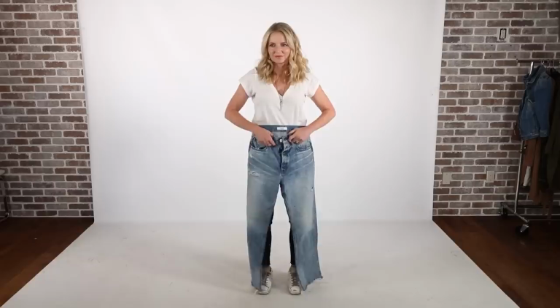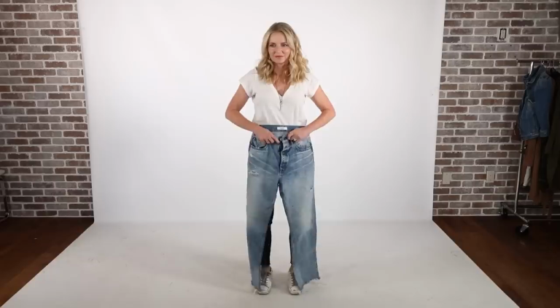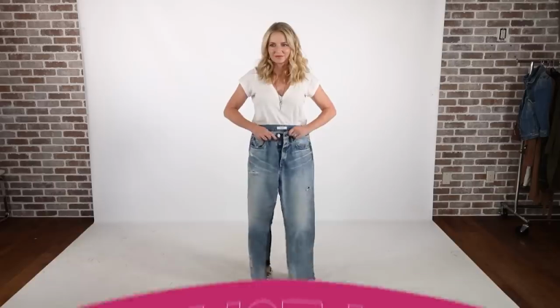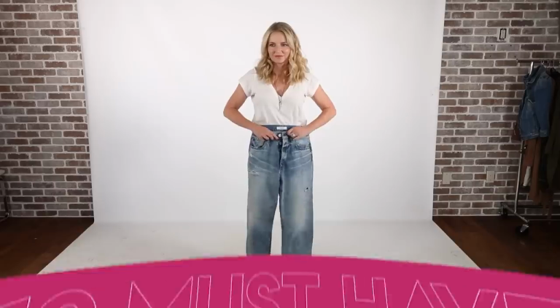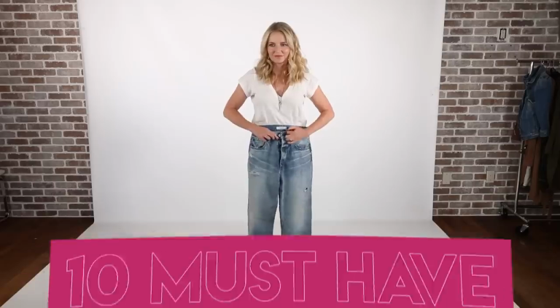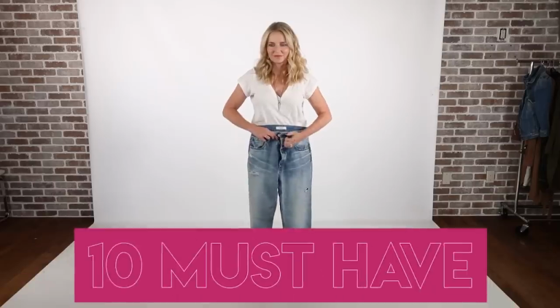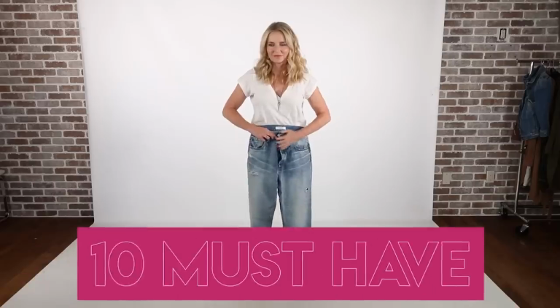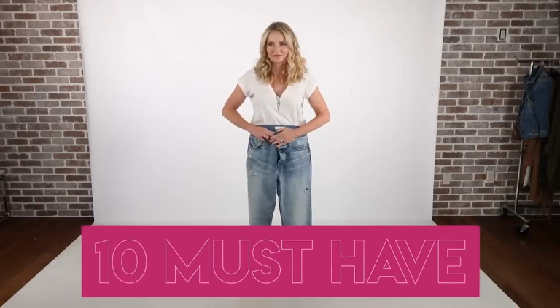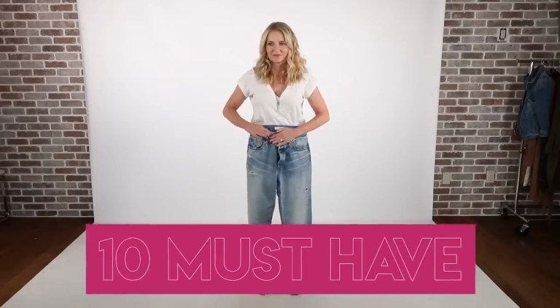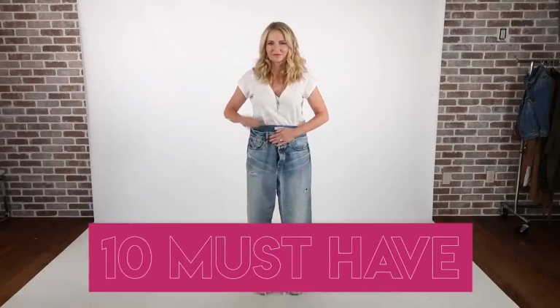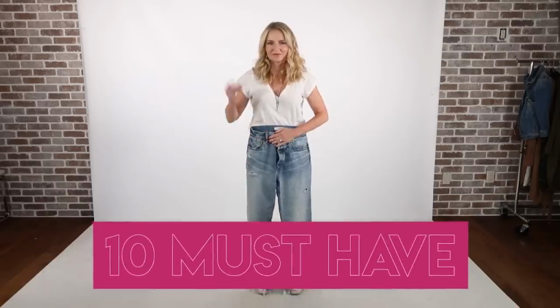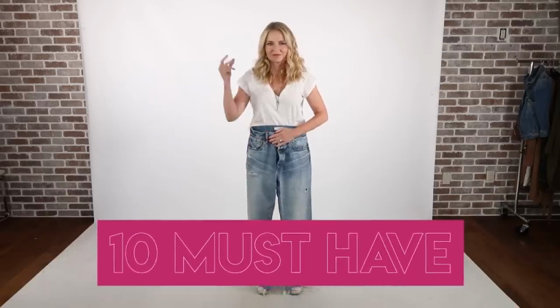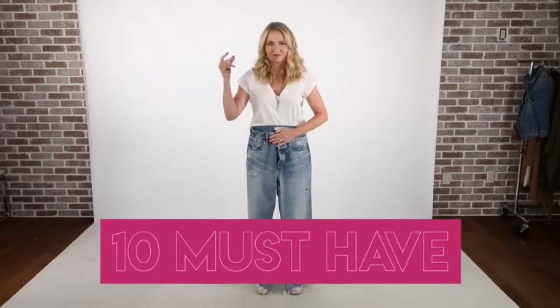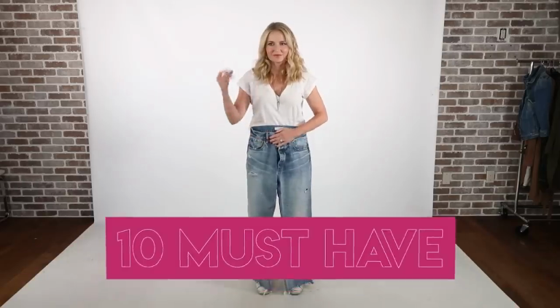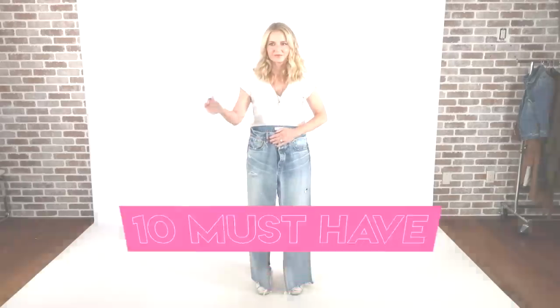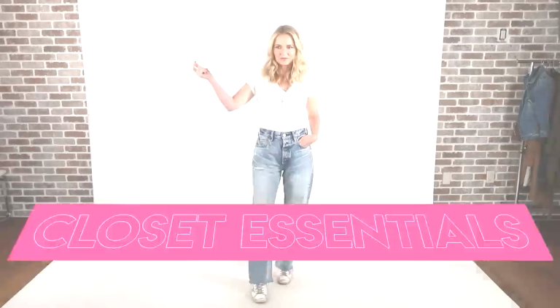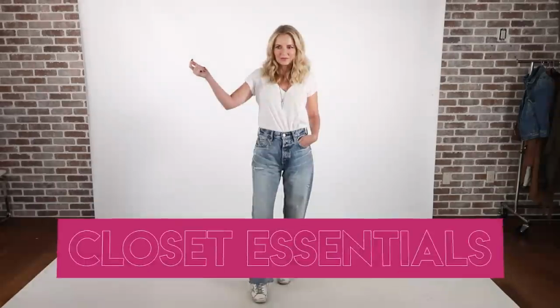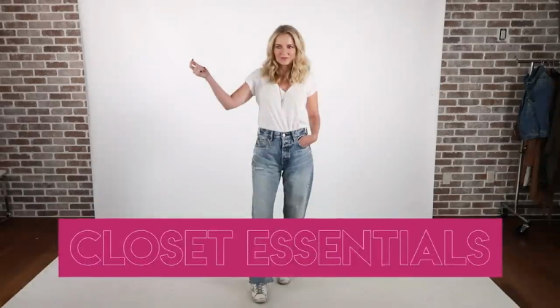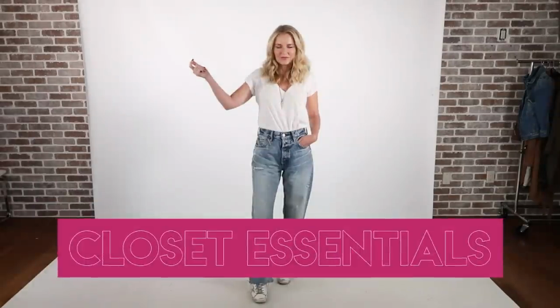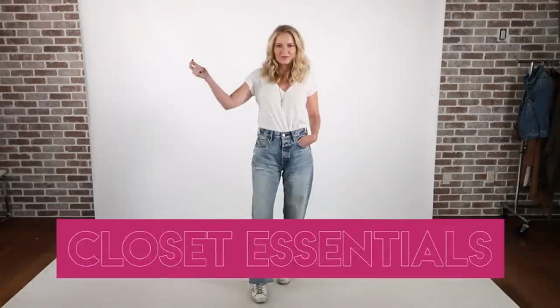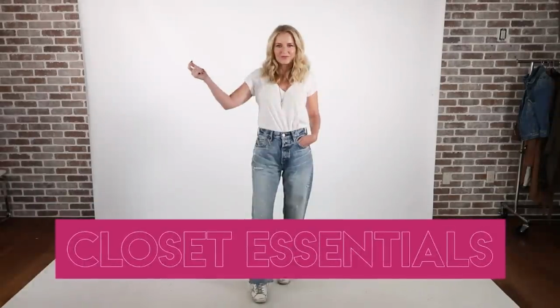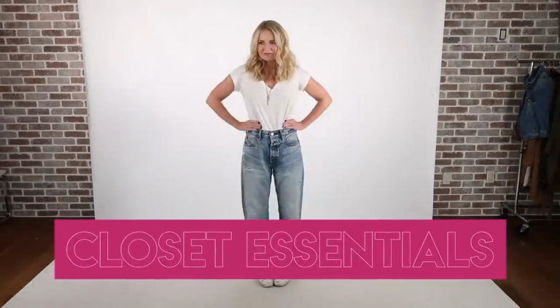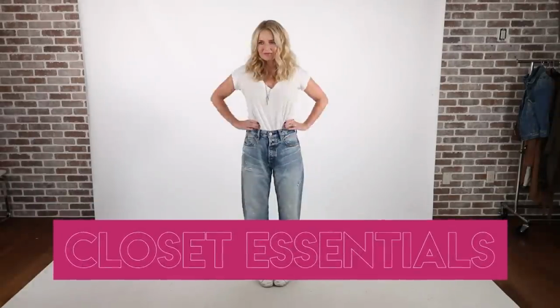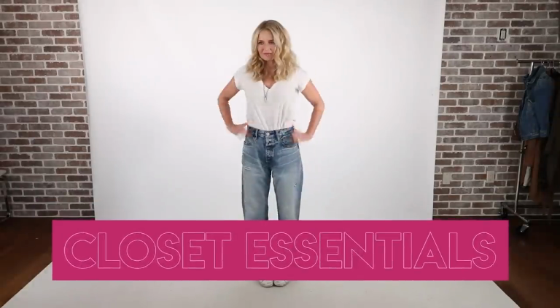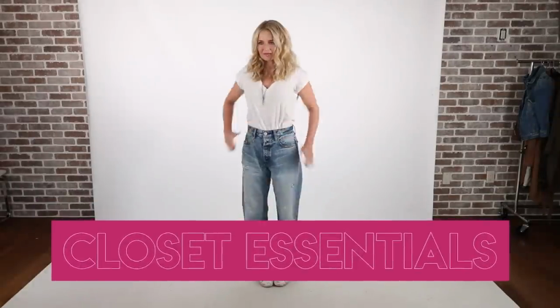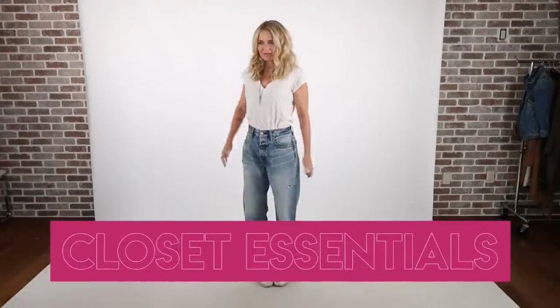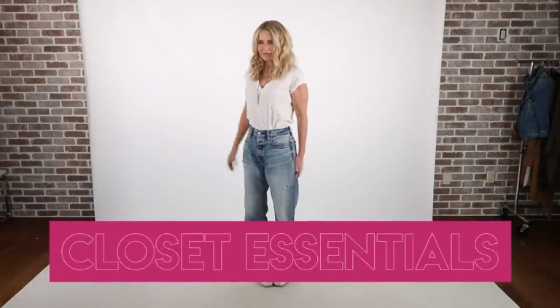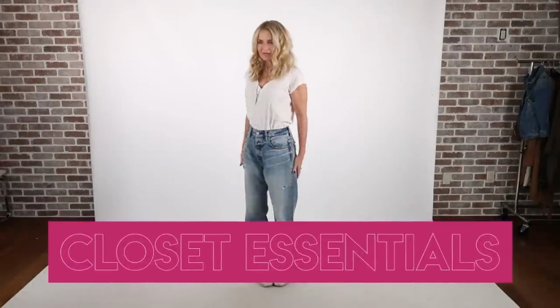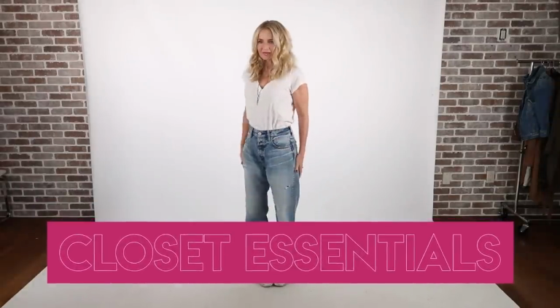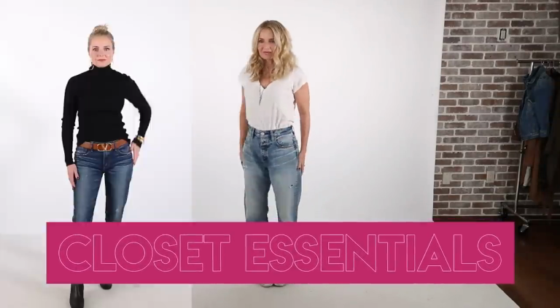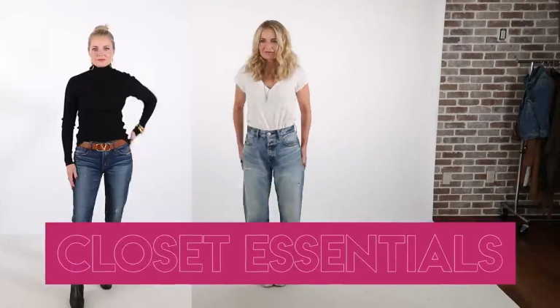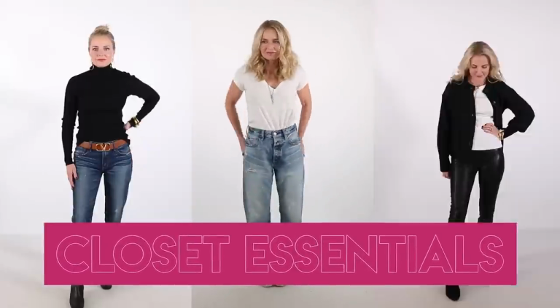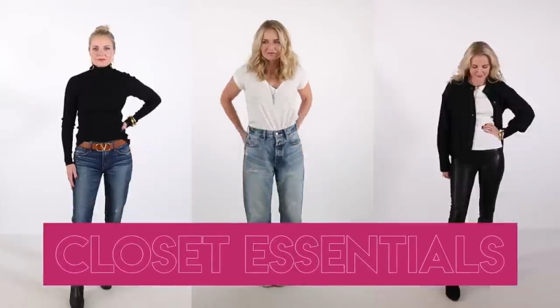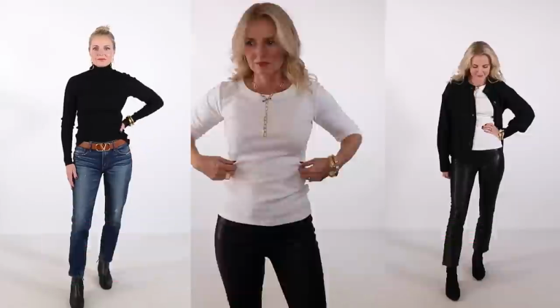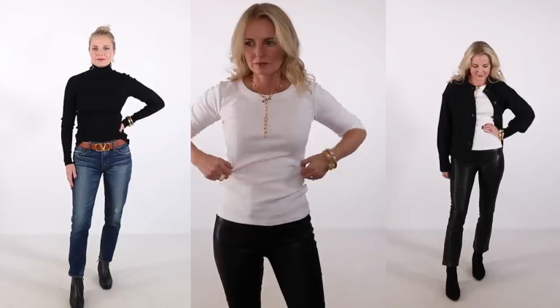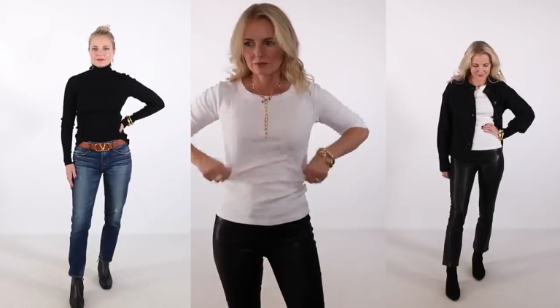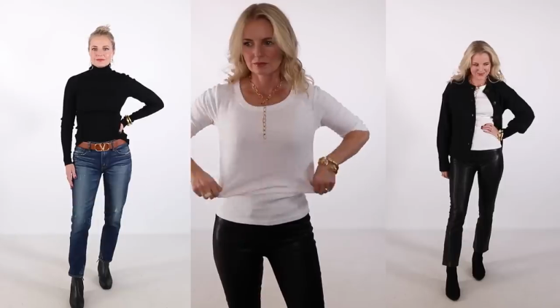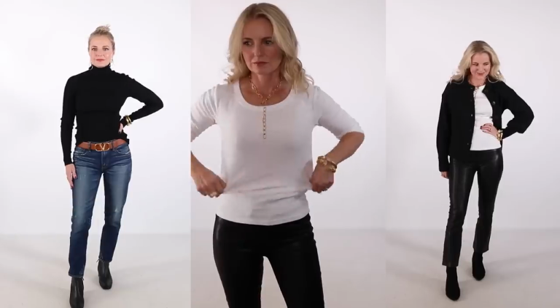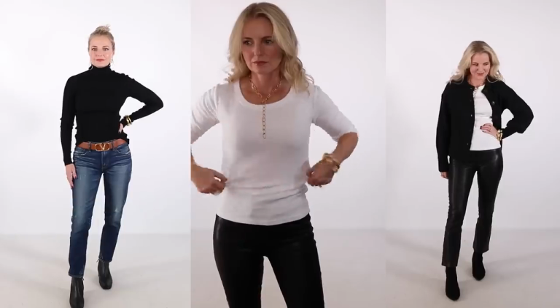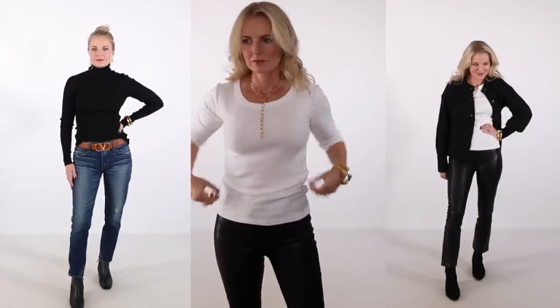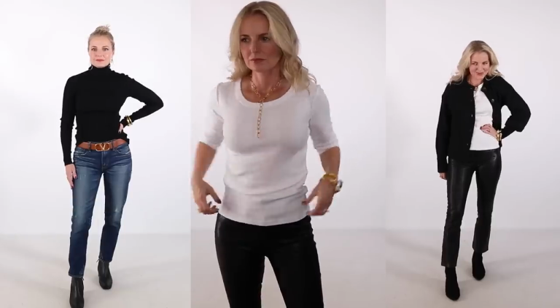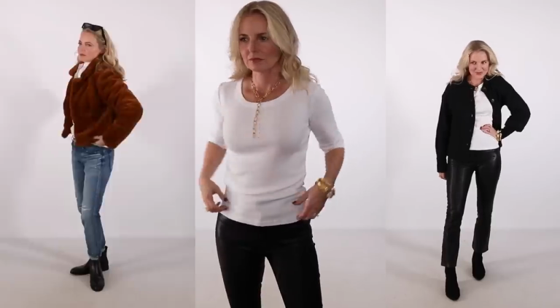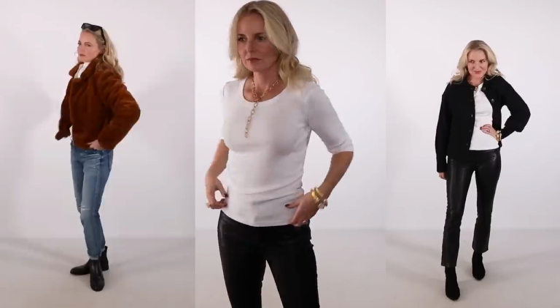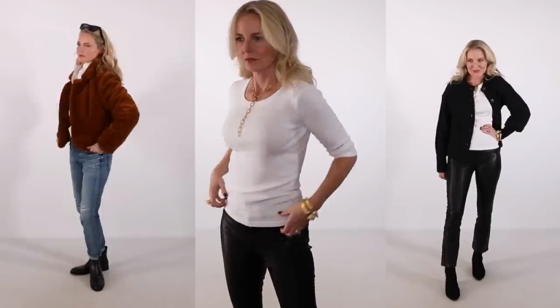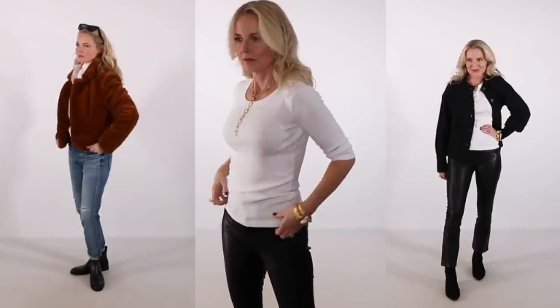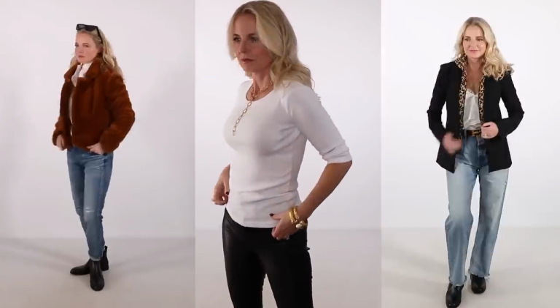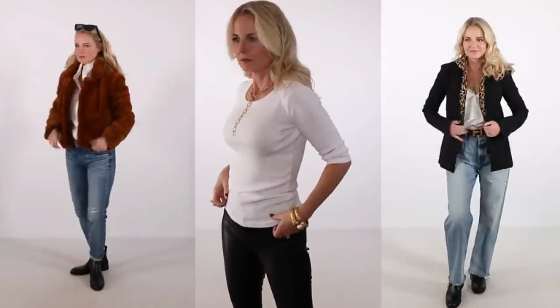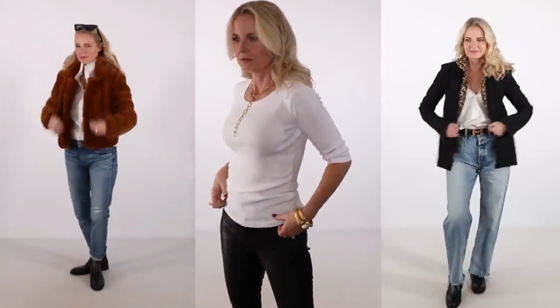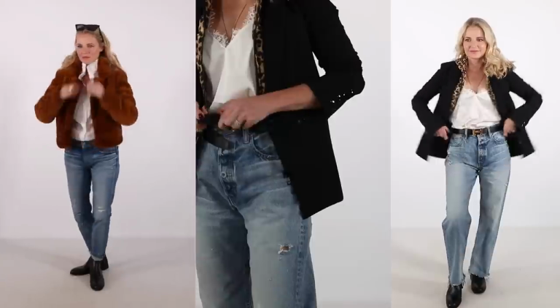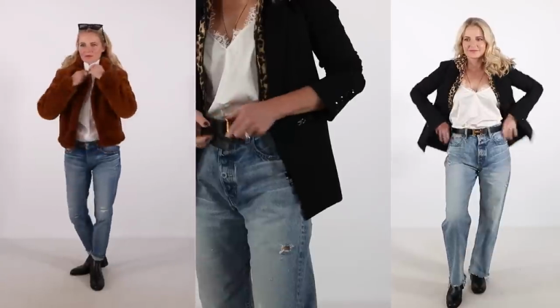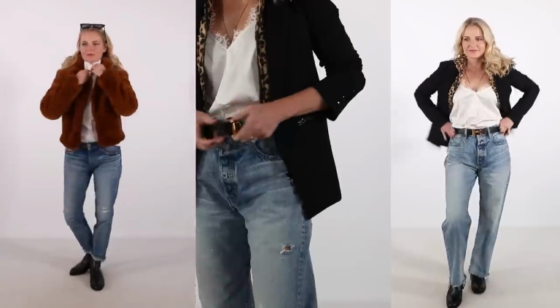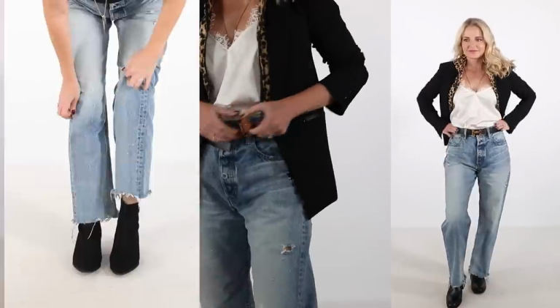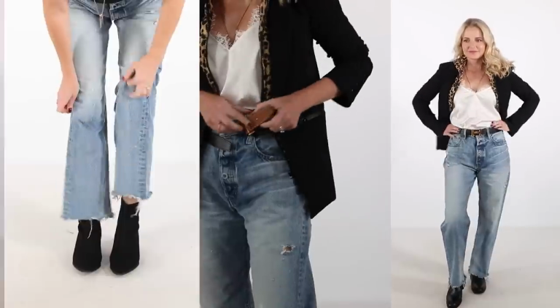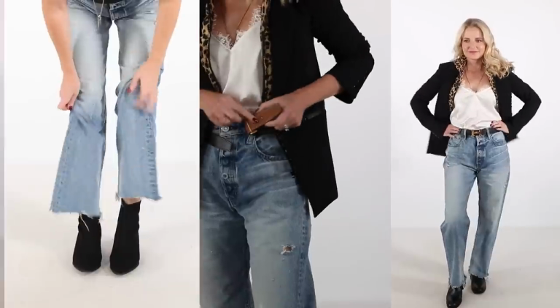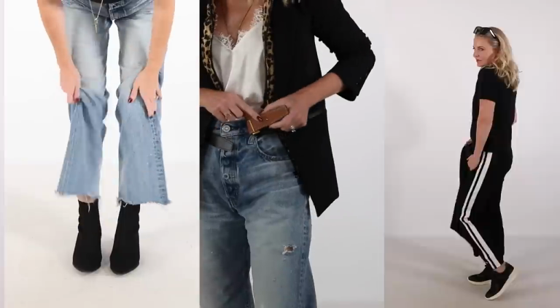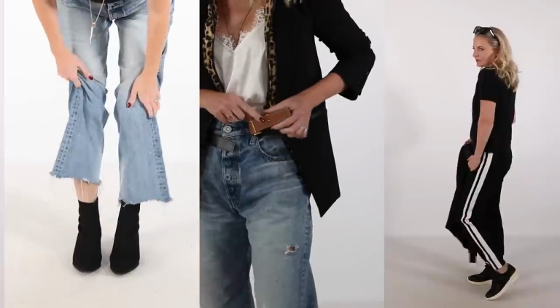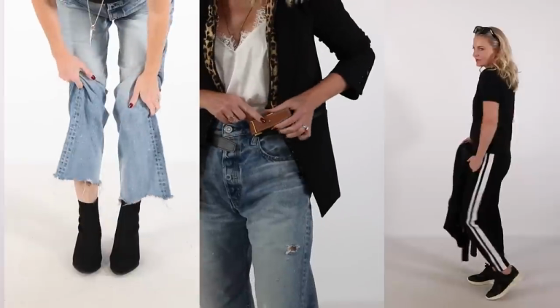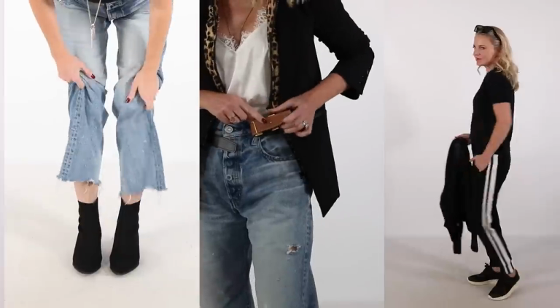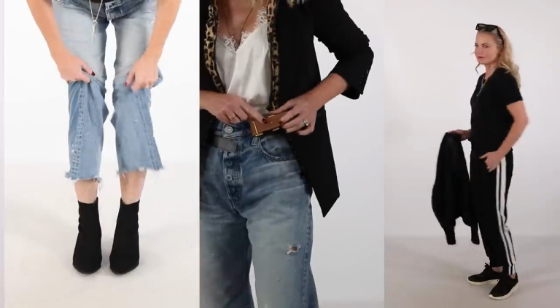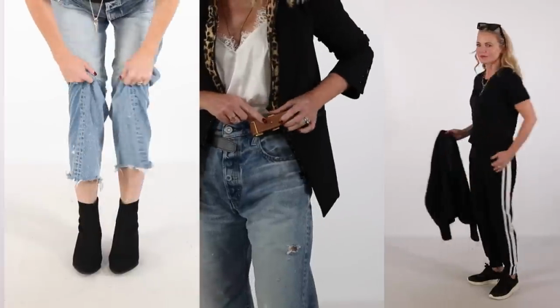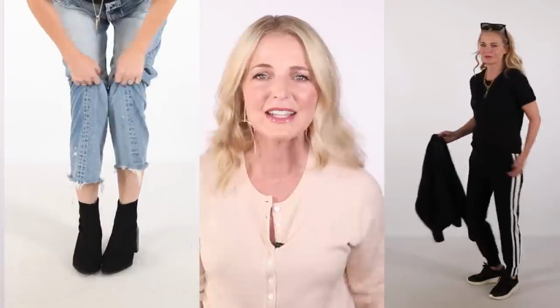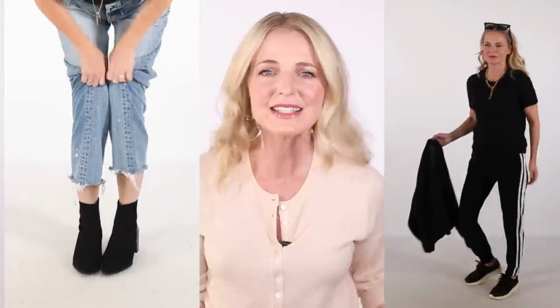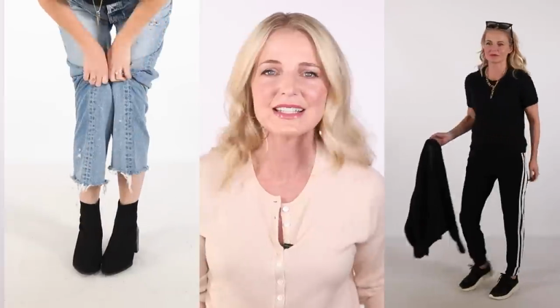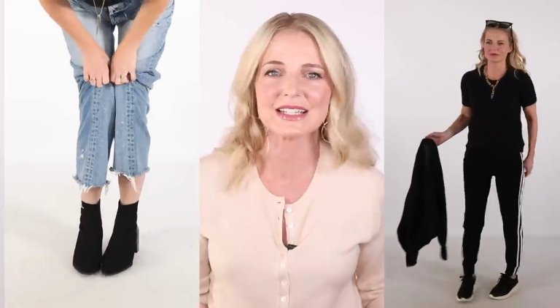Why do you stand in your closet and feel like you have racks and racks of clothes but nothing to wear? It's because you don't have the basics.